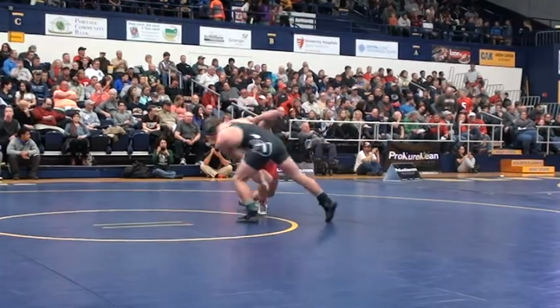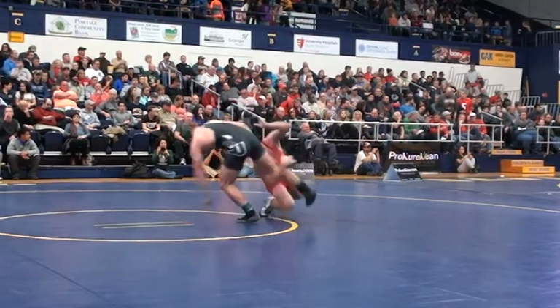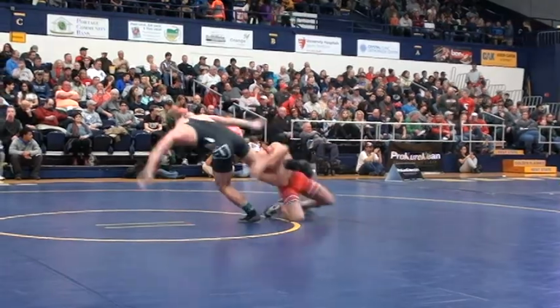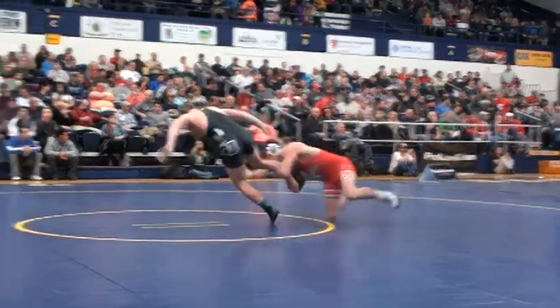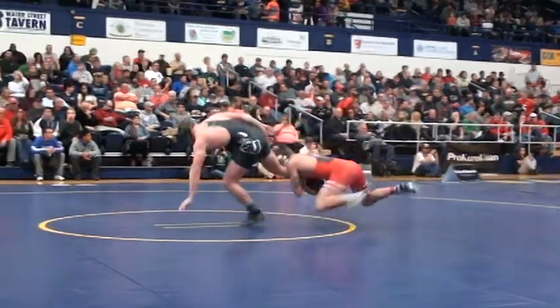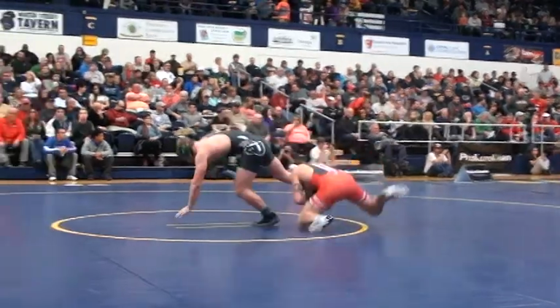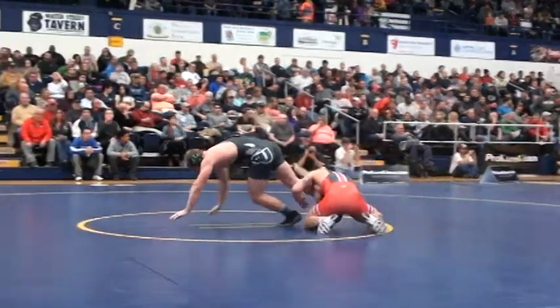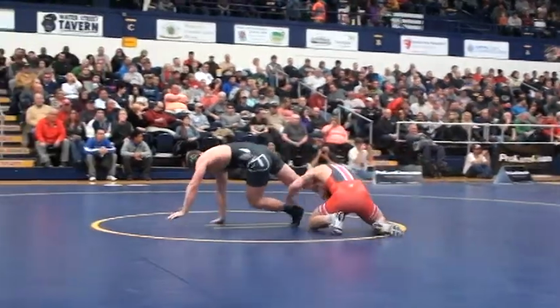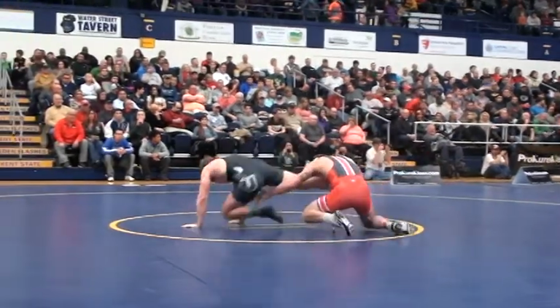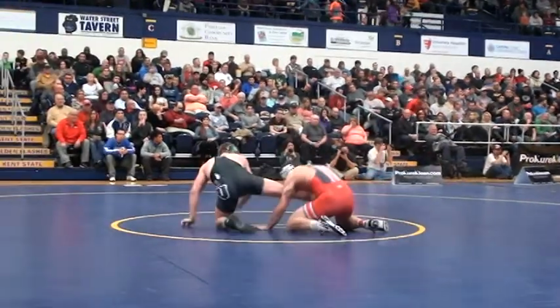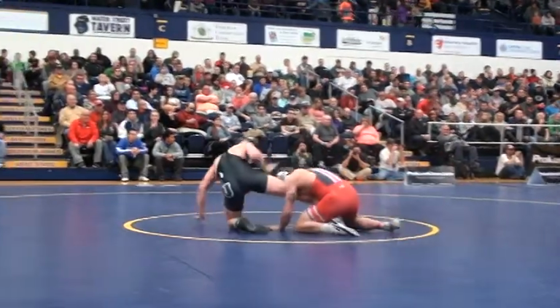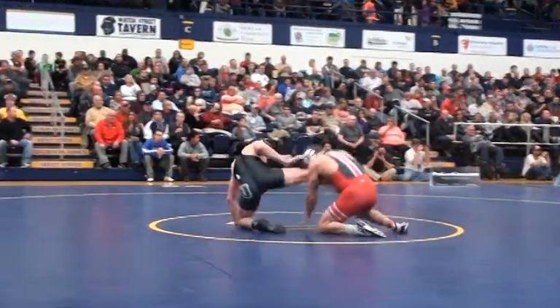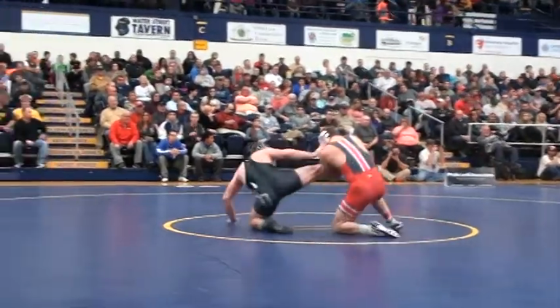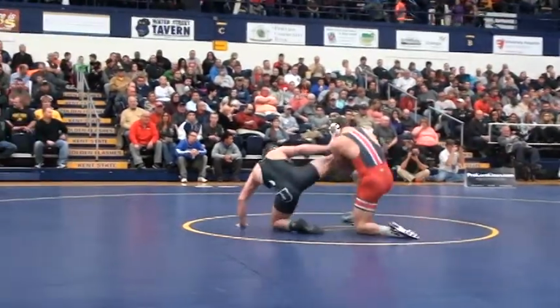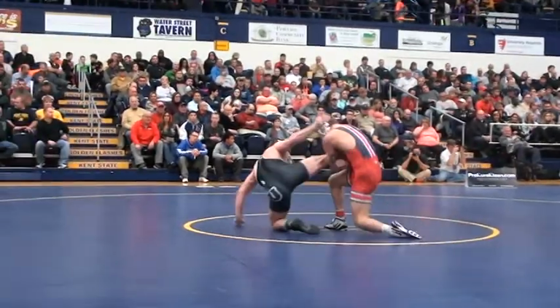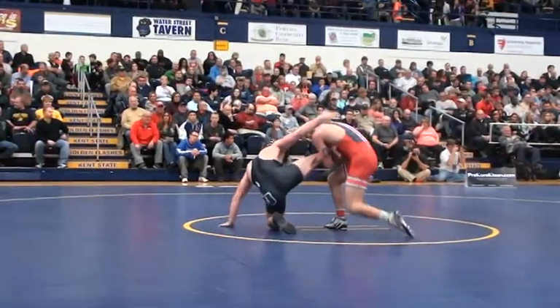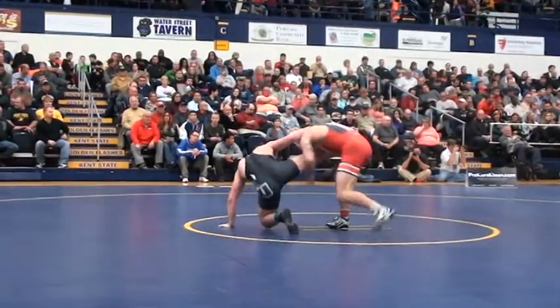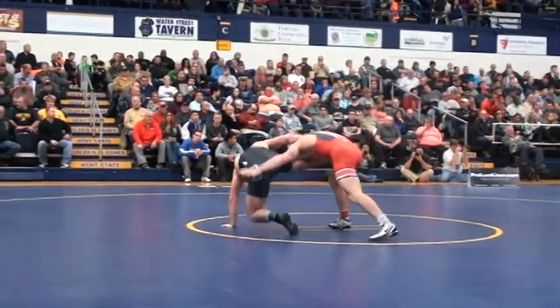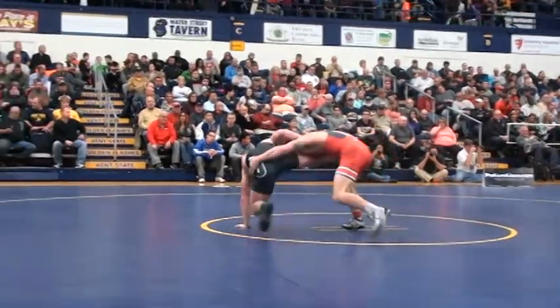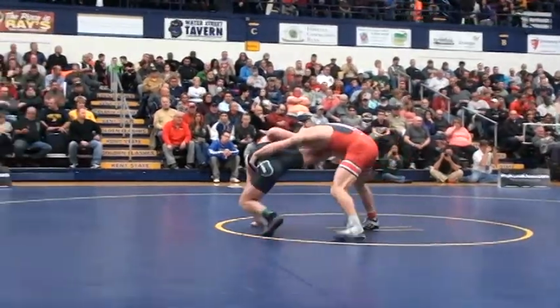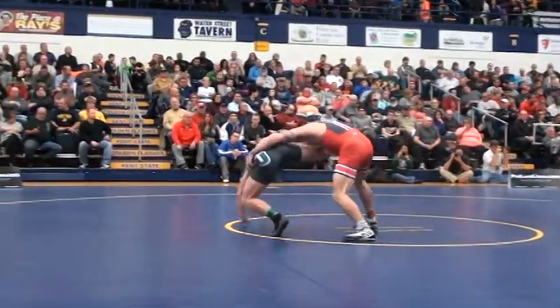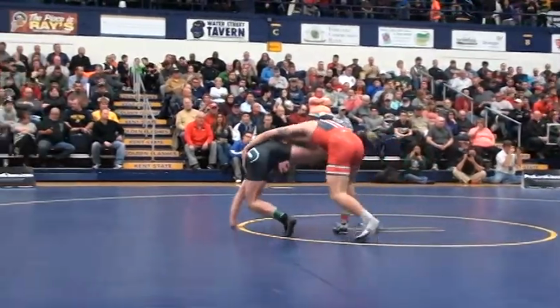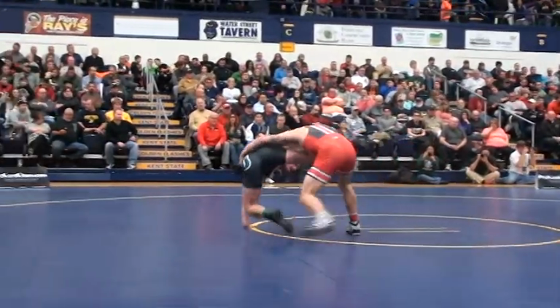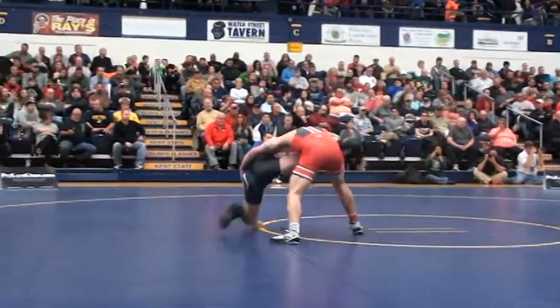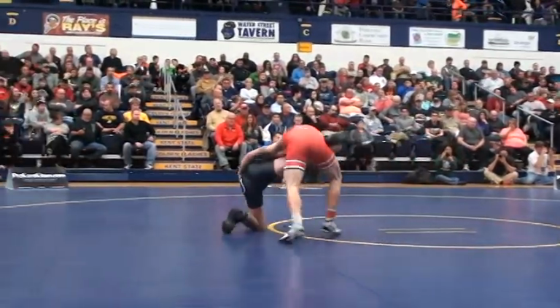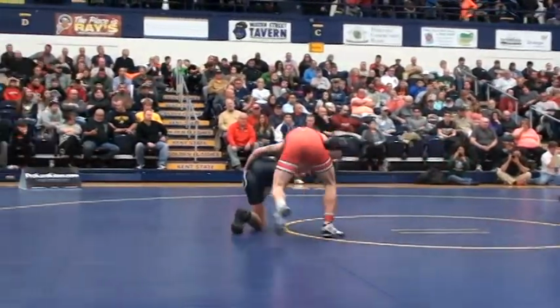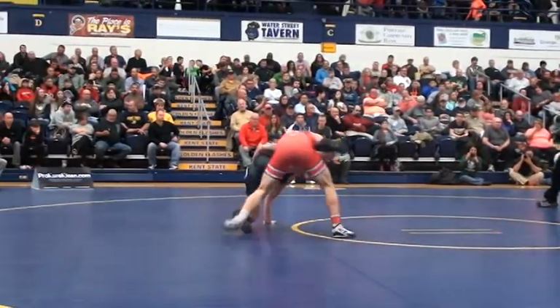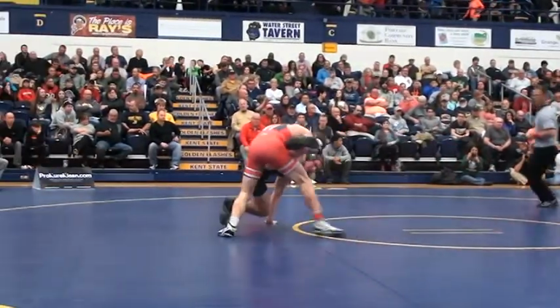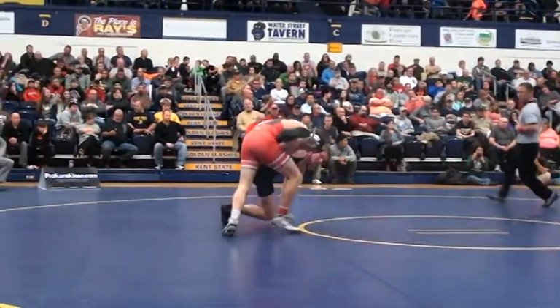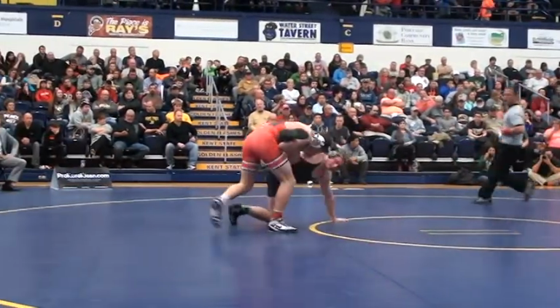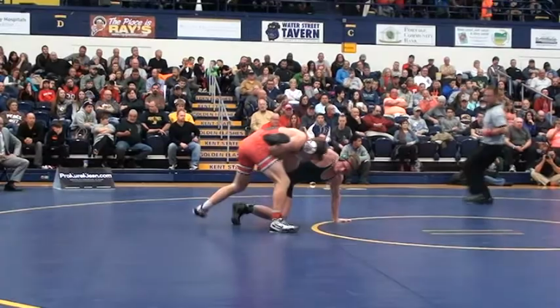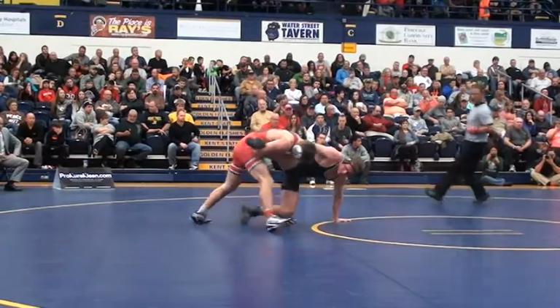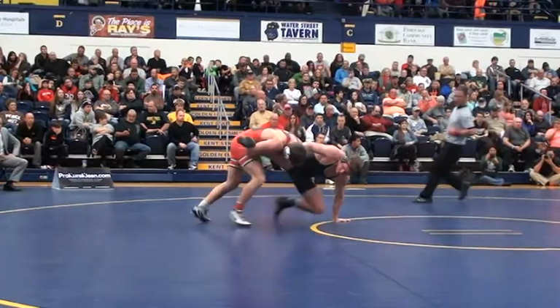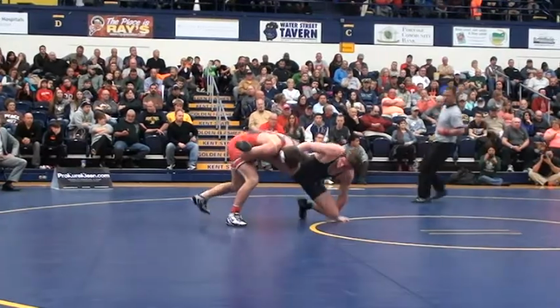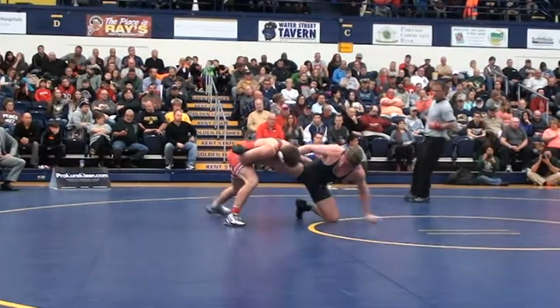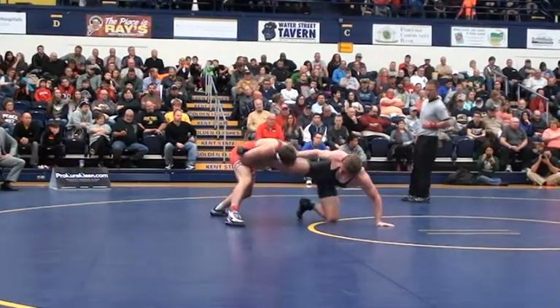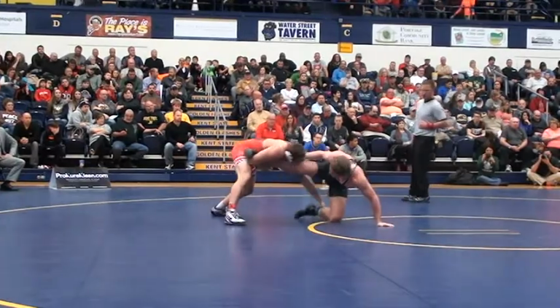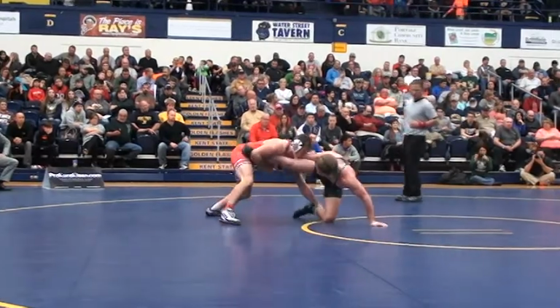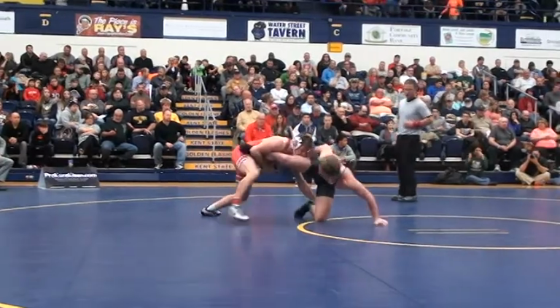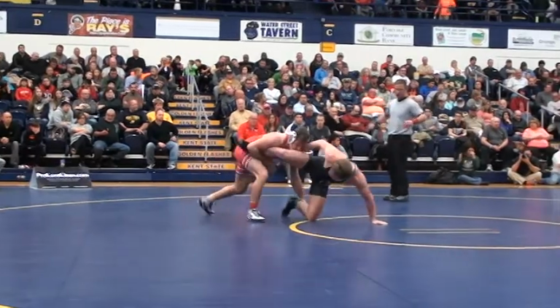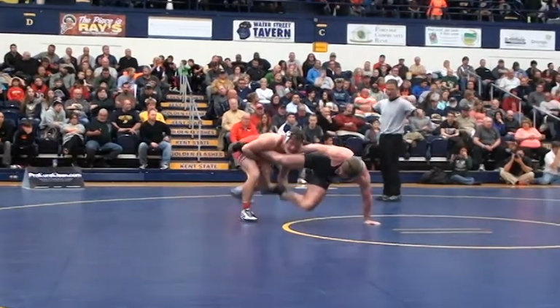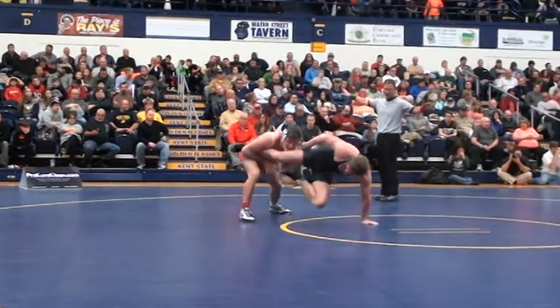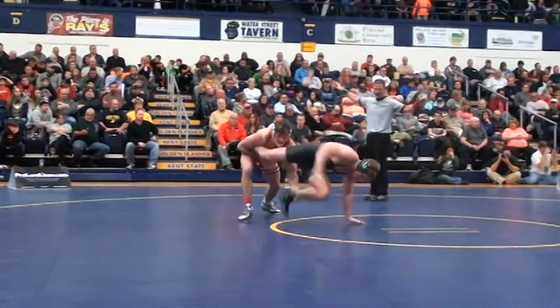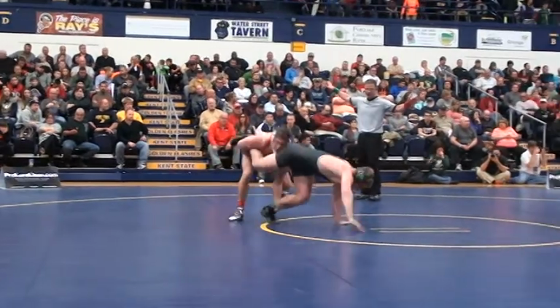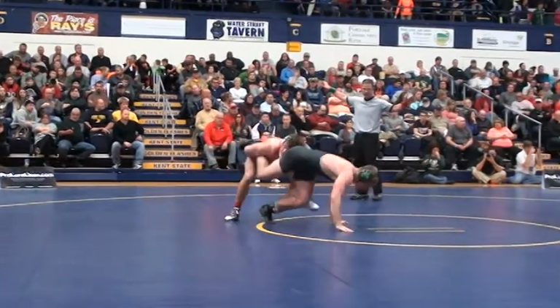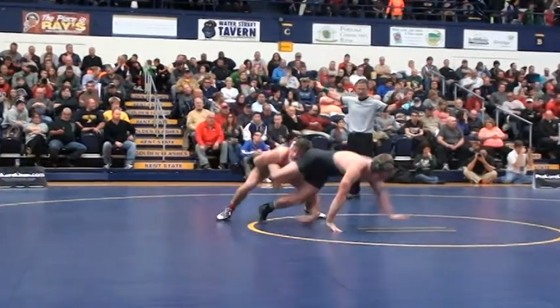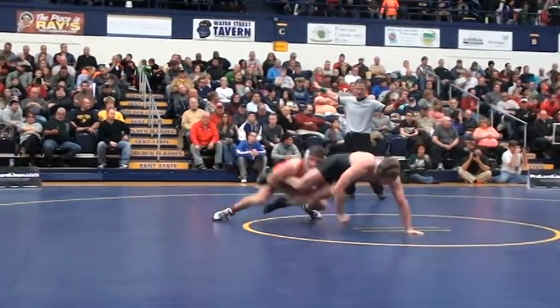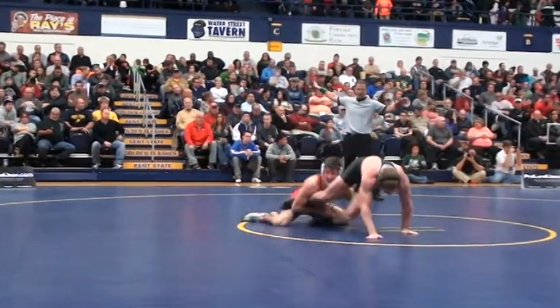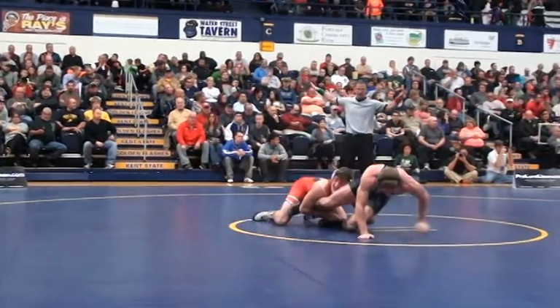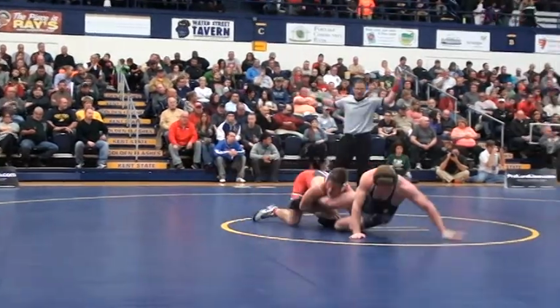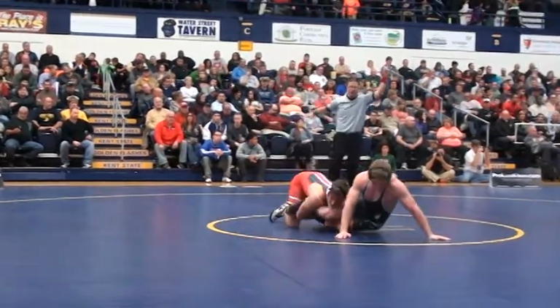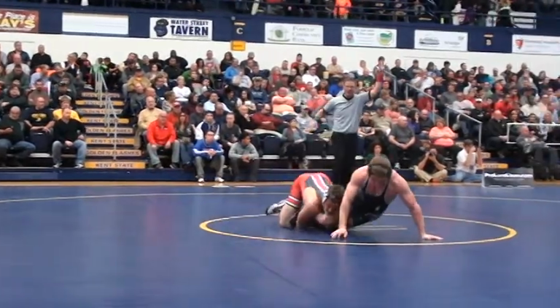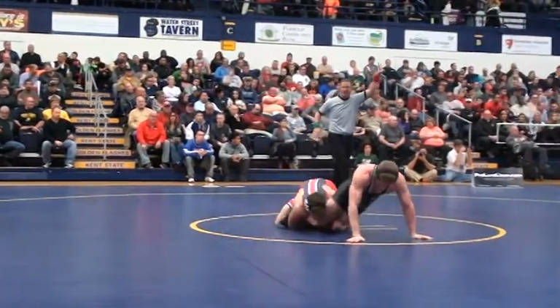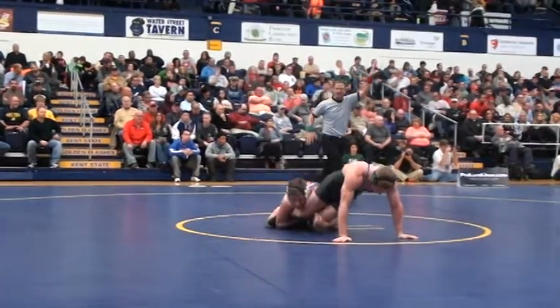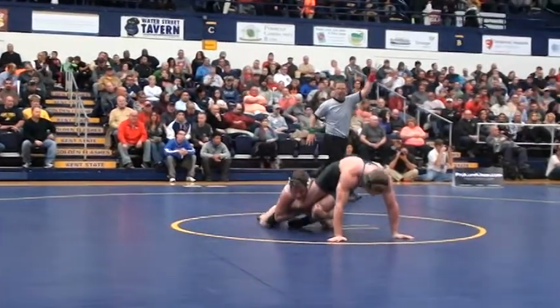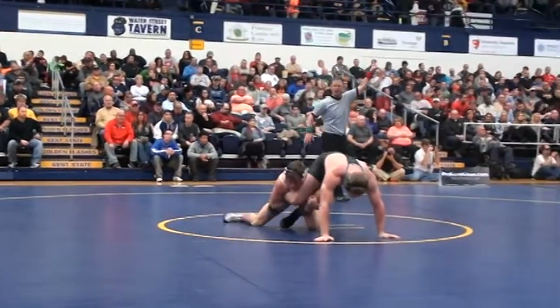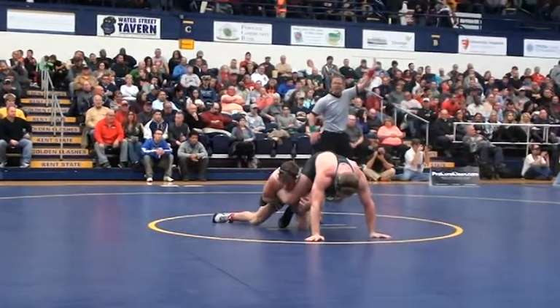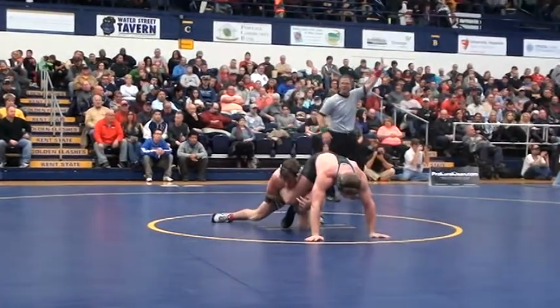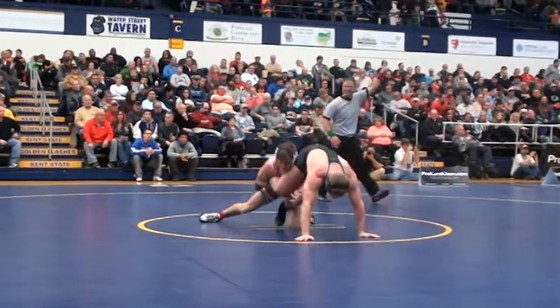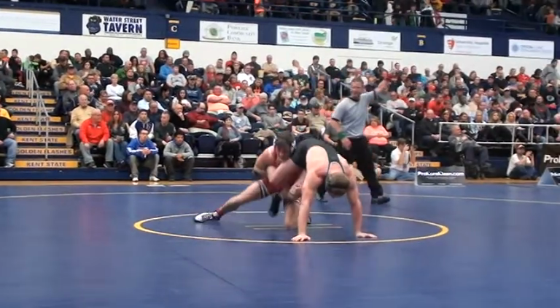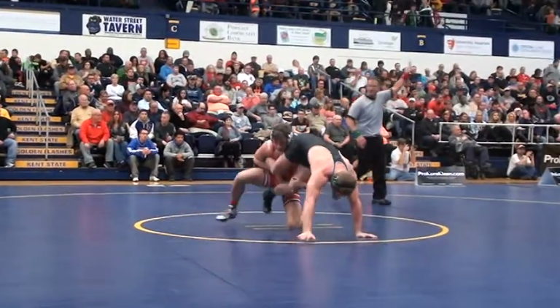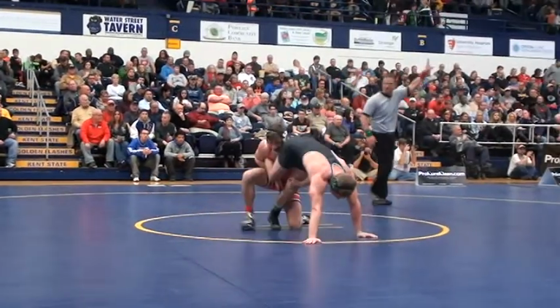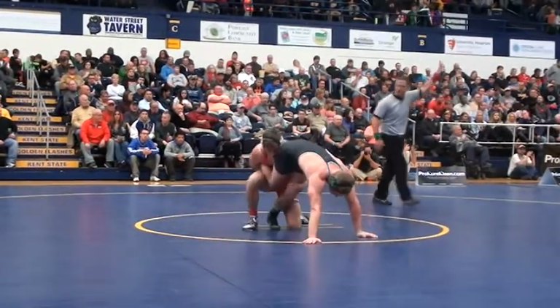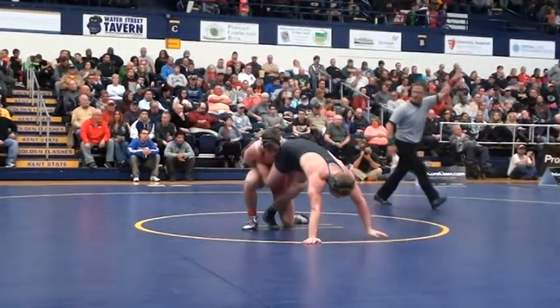Bercher in the red. It's a single leg. He cuts across to the far hip, looking for two — two takedown, Bercher.